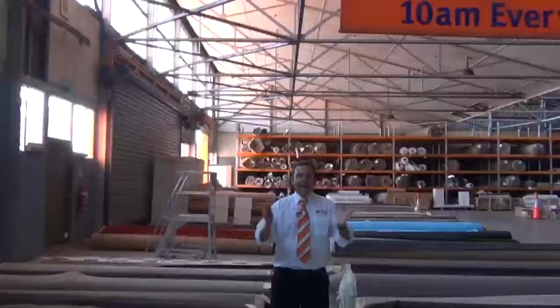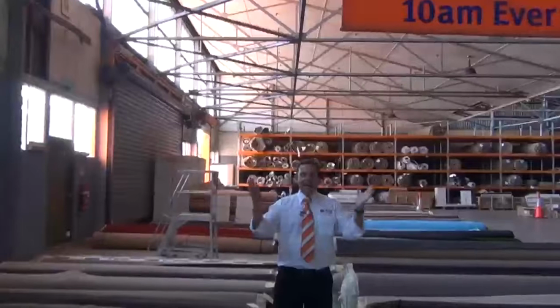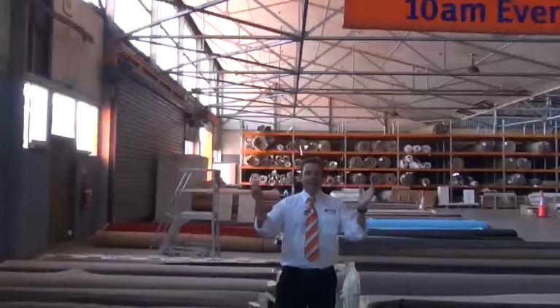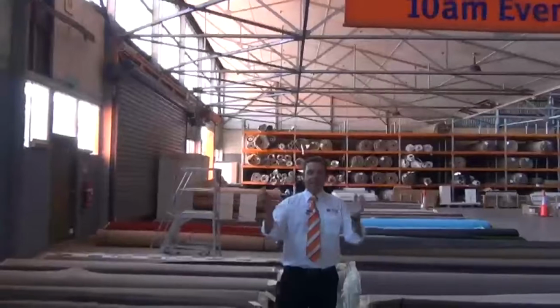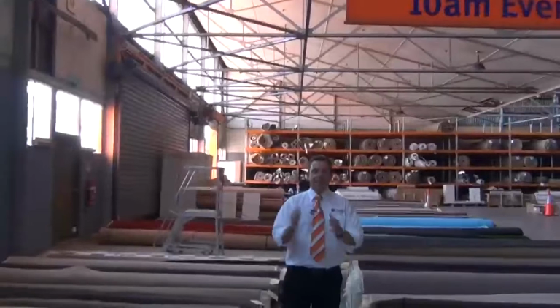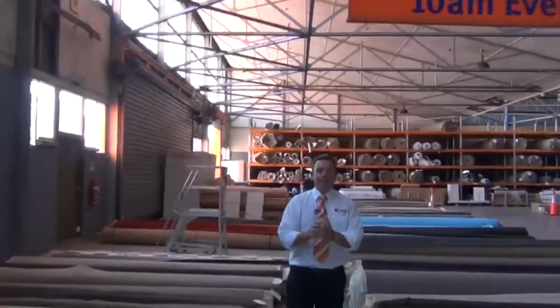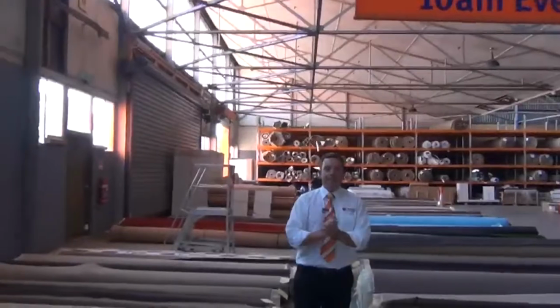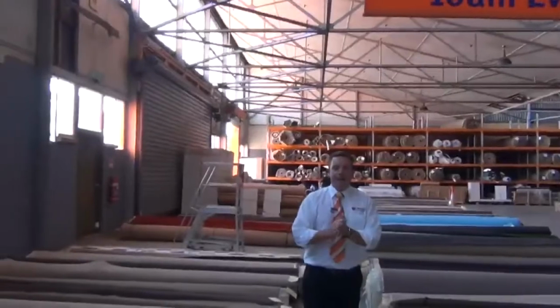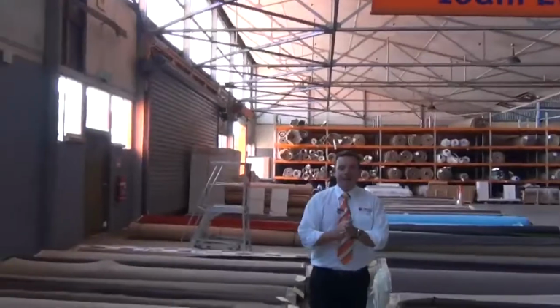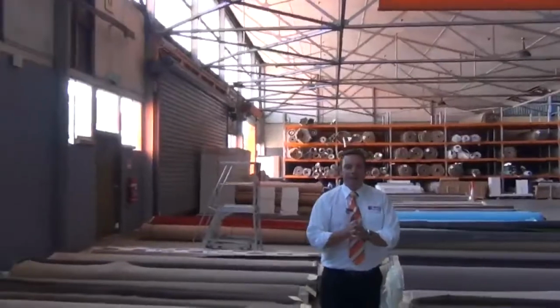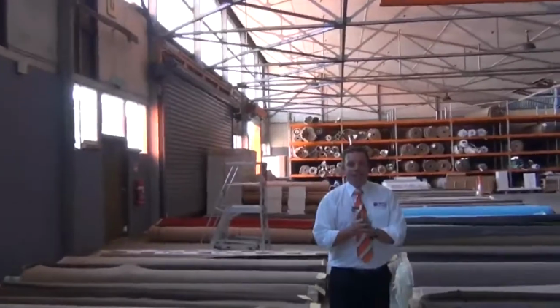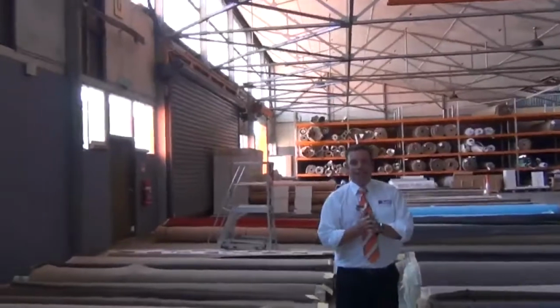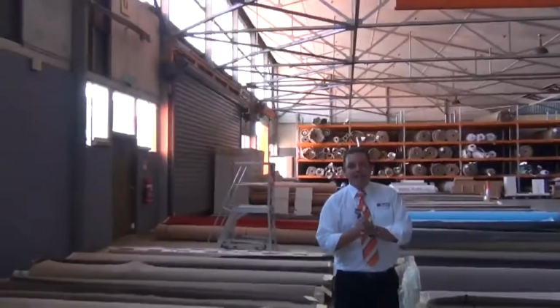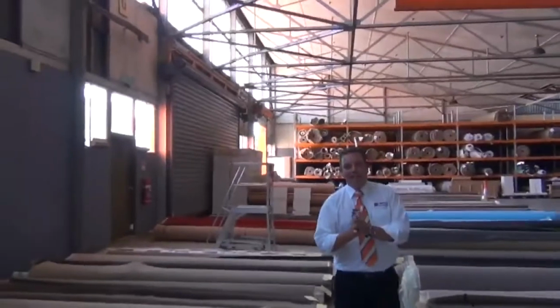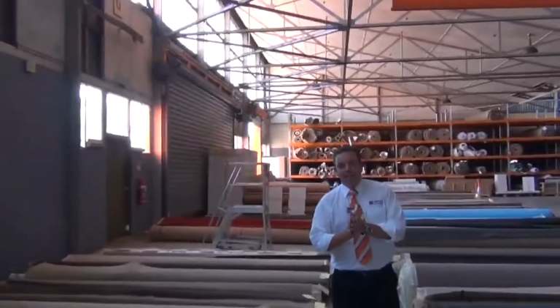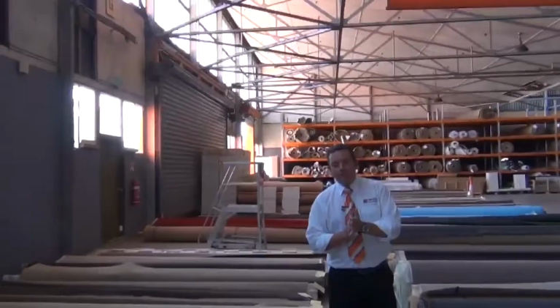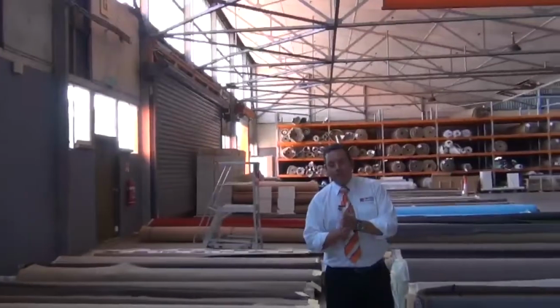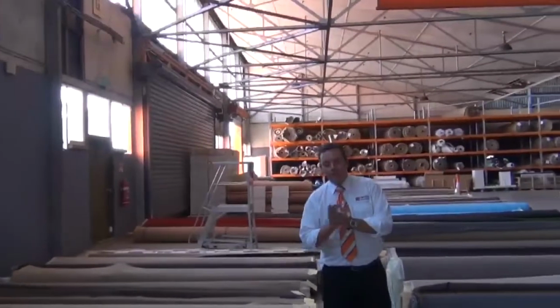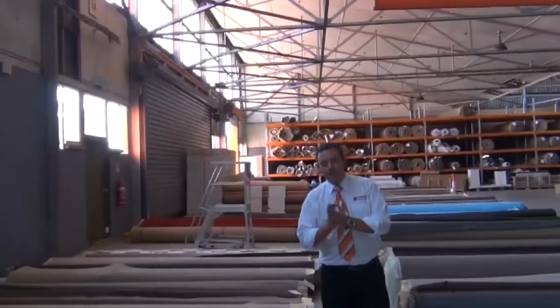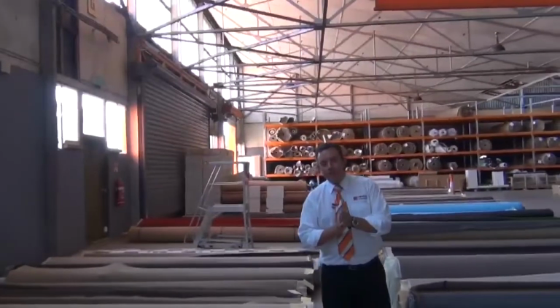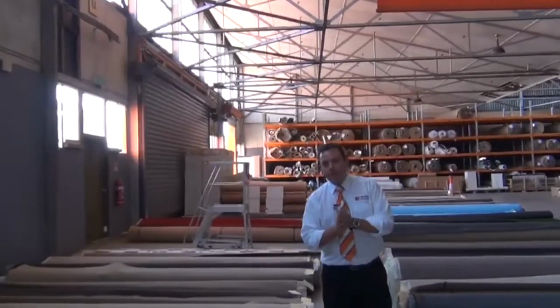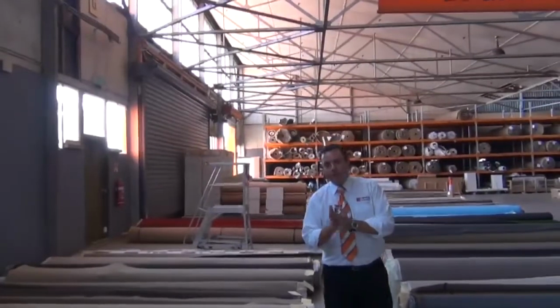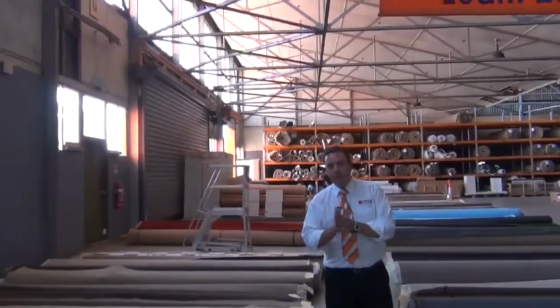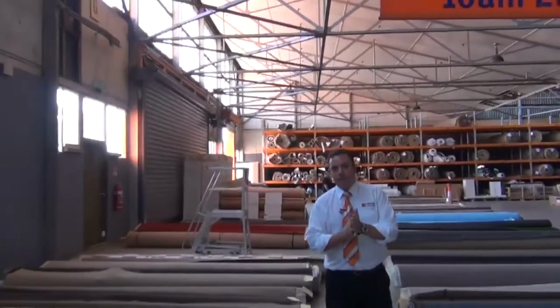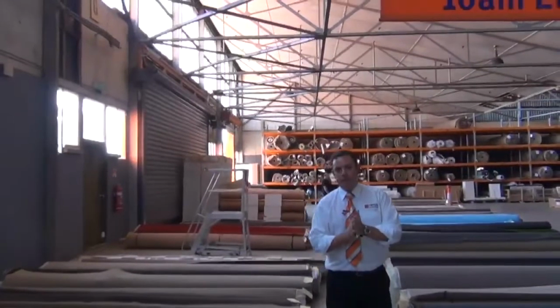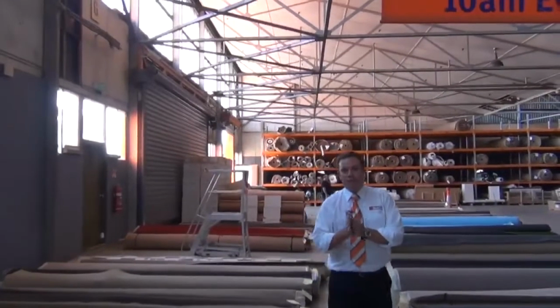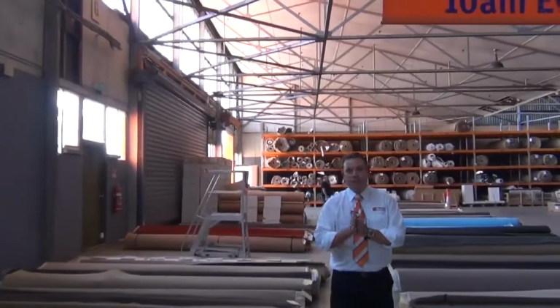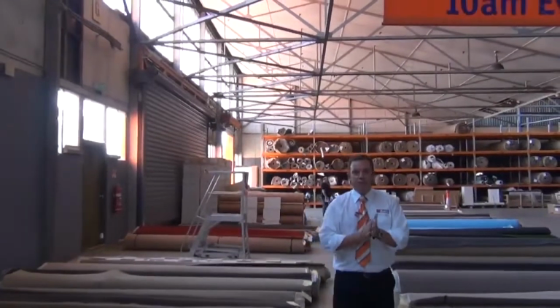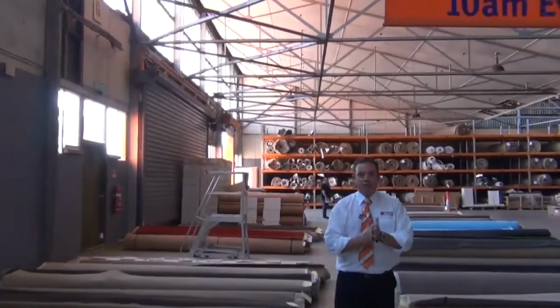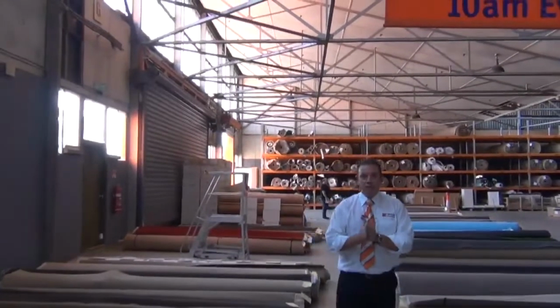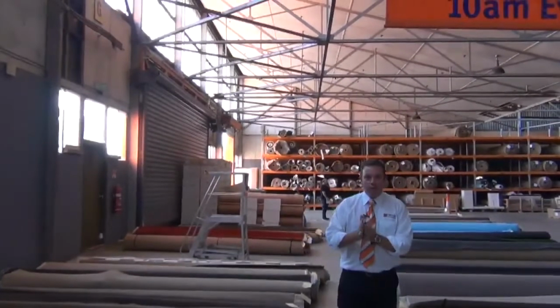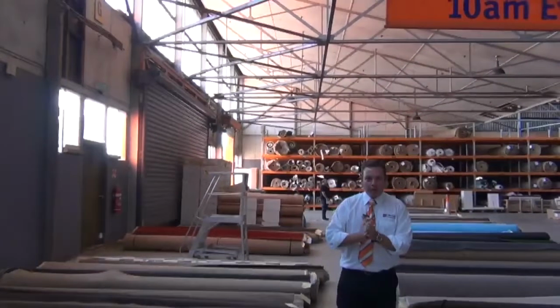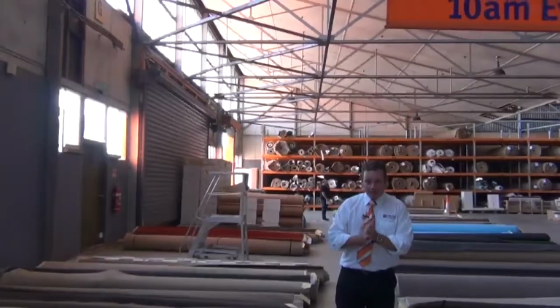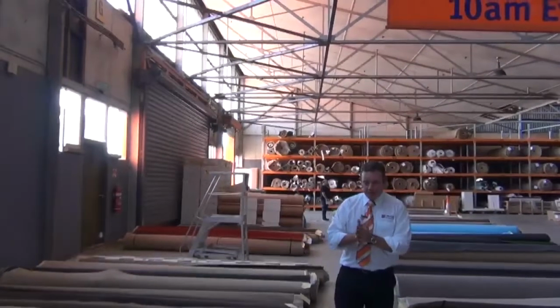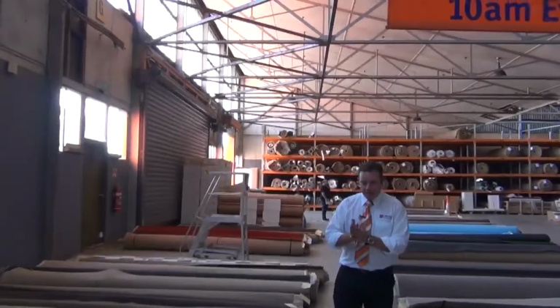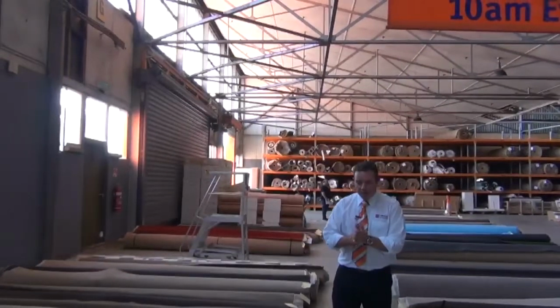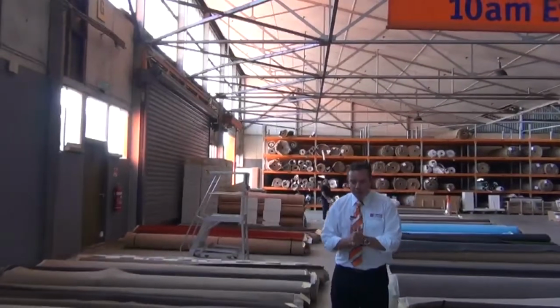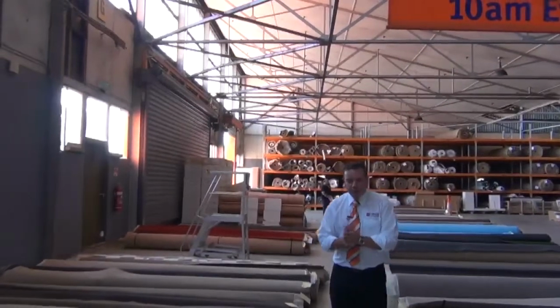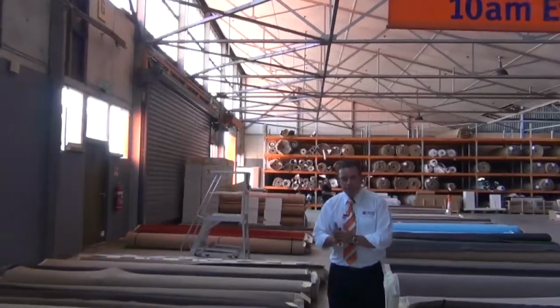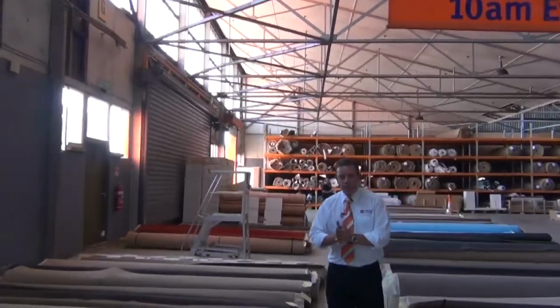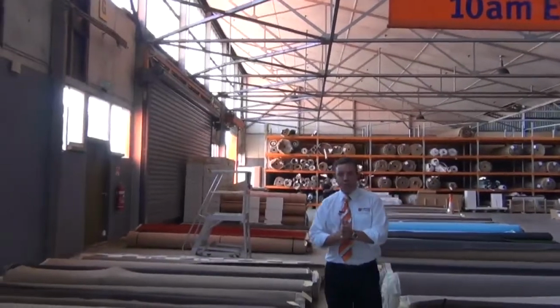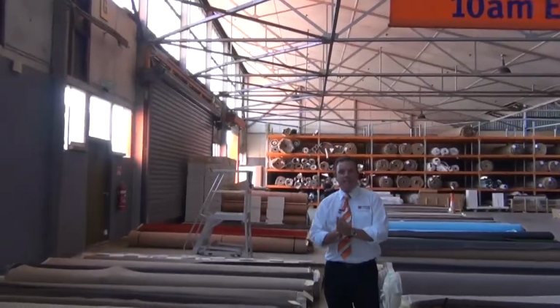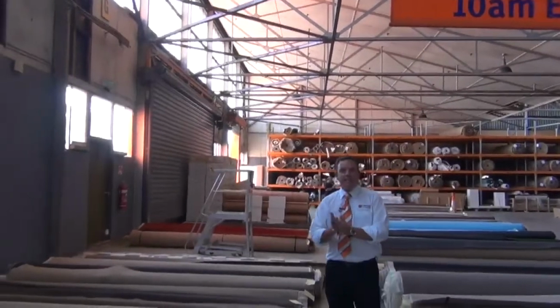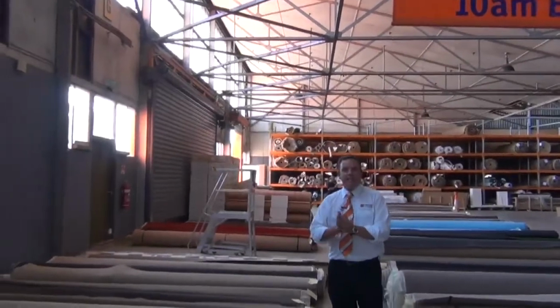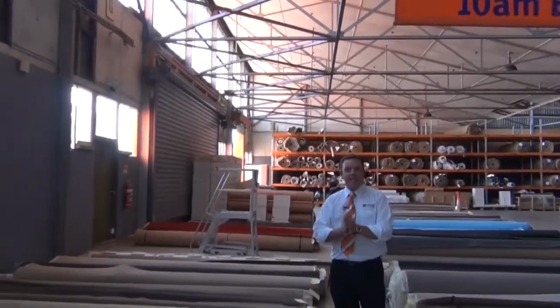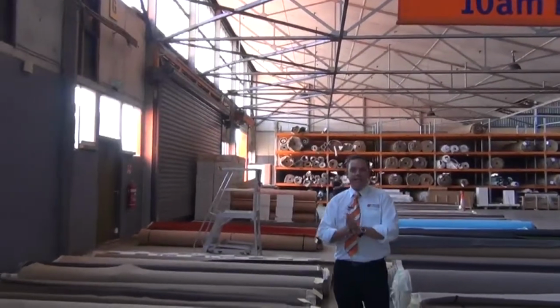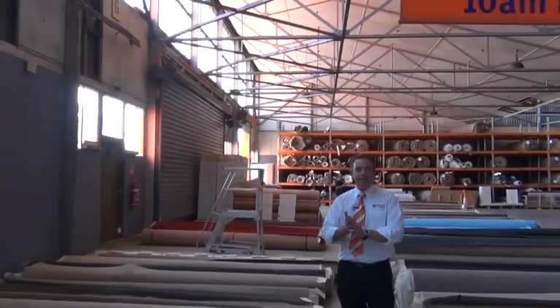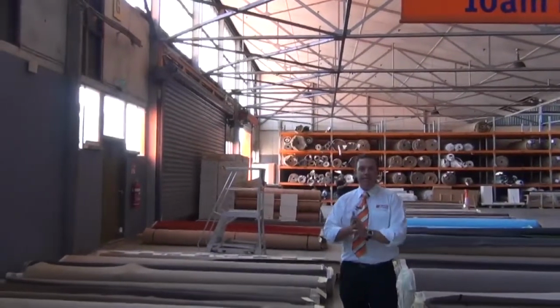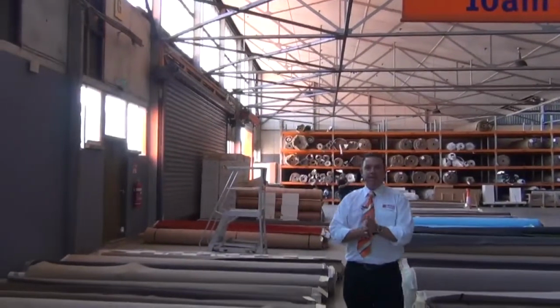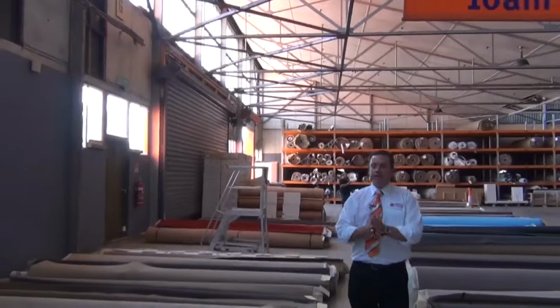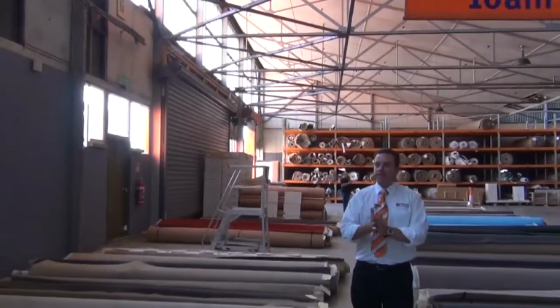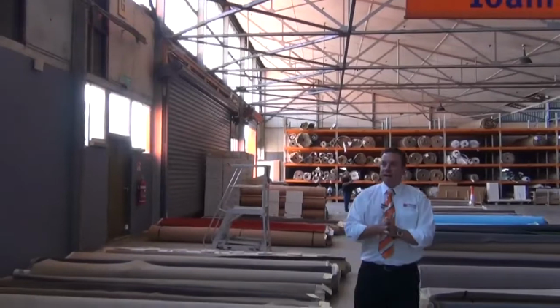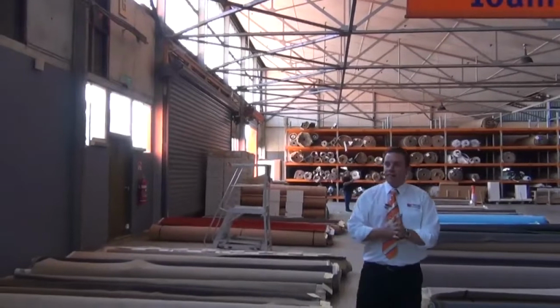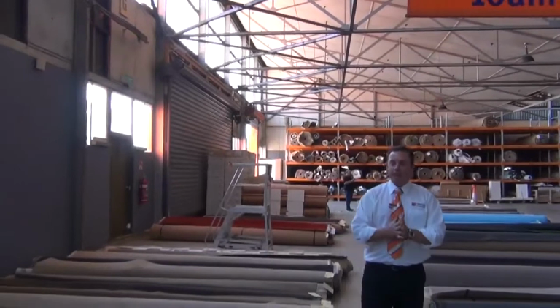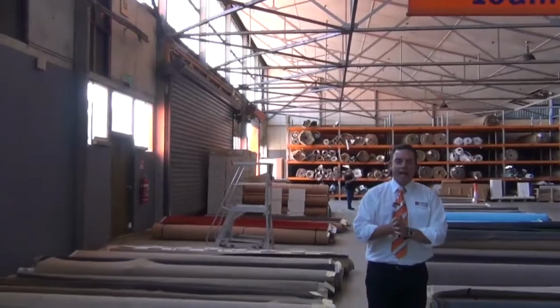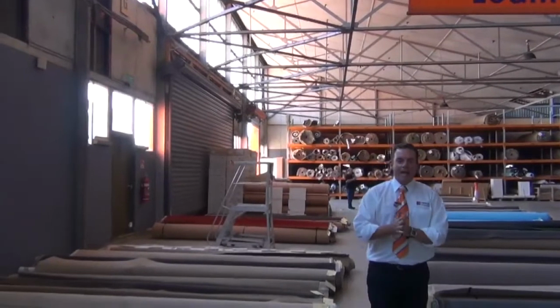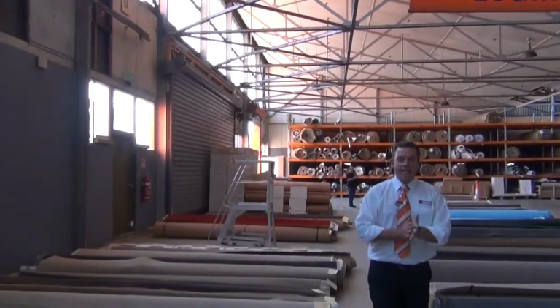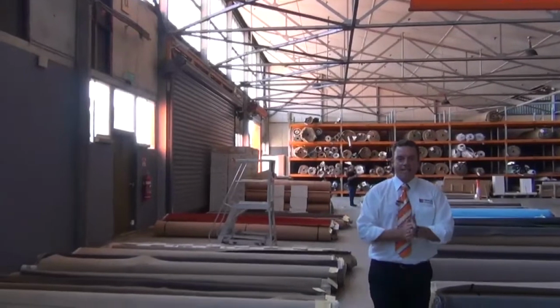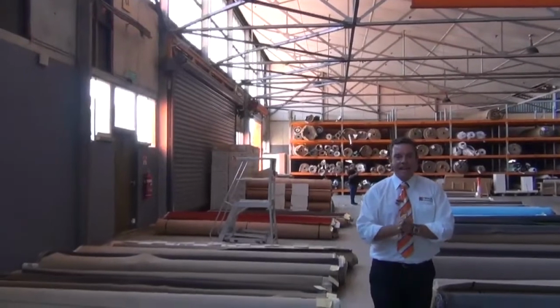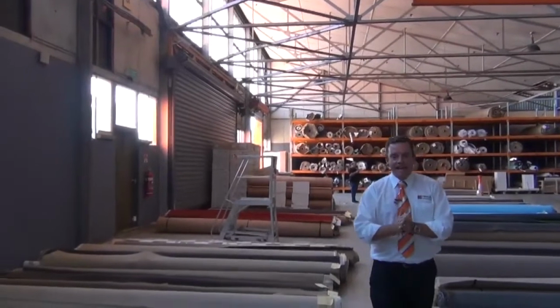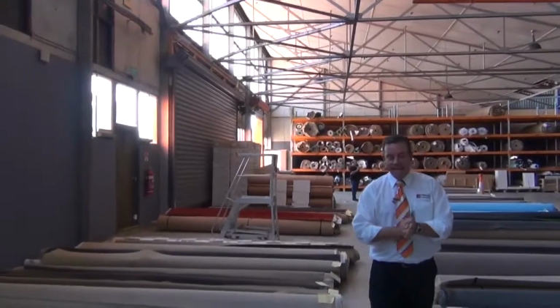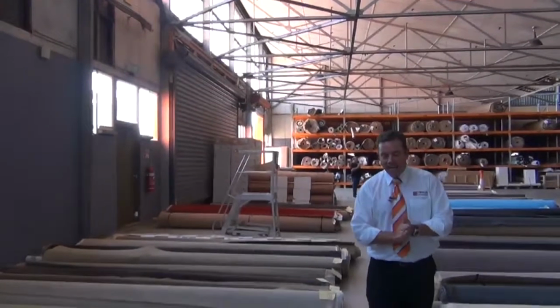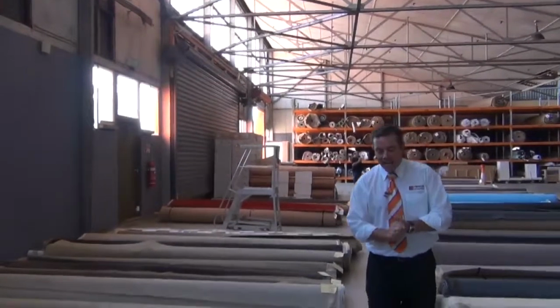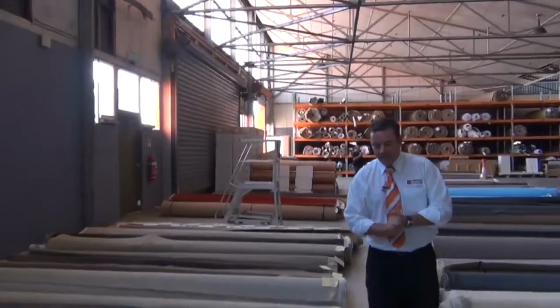G'day, I'm John from Fowles Auction Sales. I'm here to preview tomorrow's floor coverings auction — that's Wednesday the 1st of April at 10am.